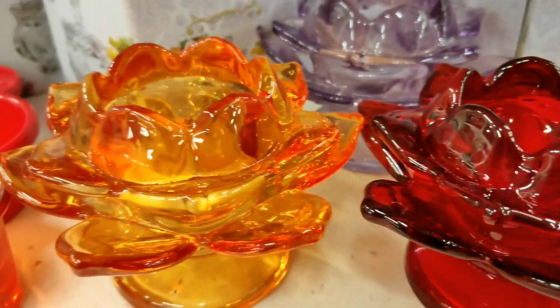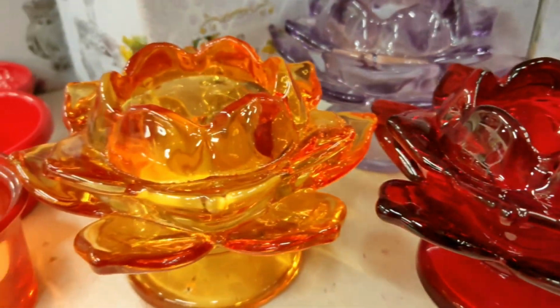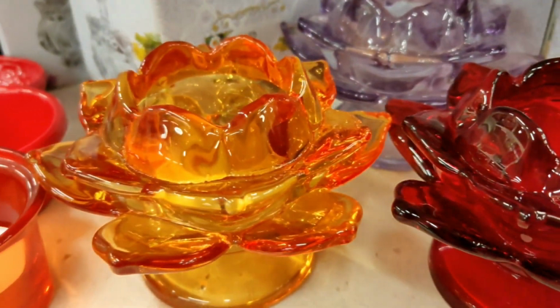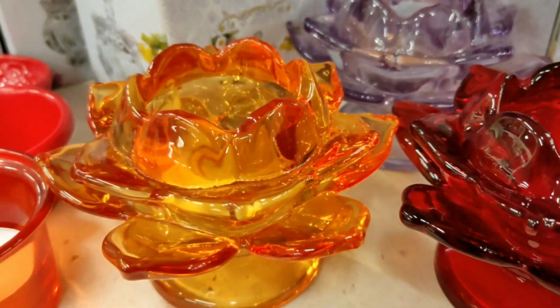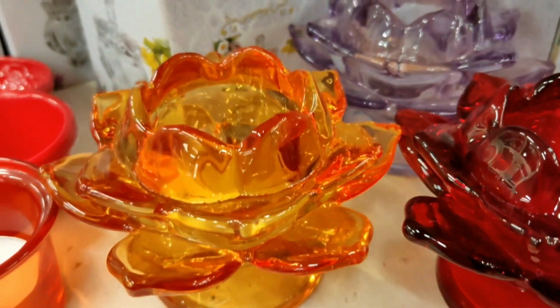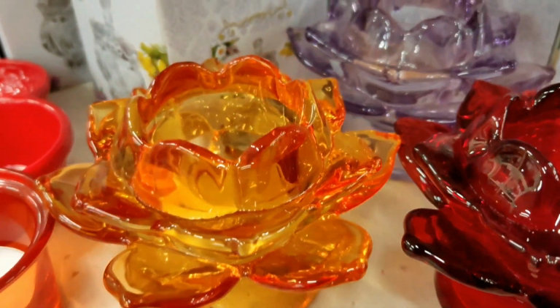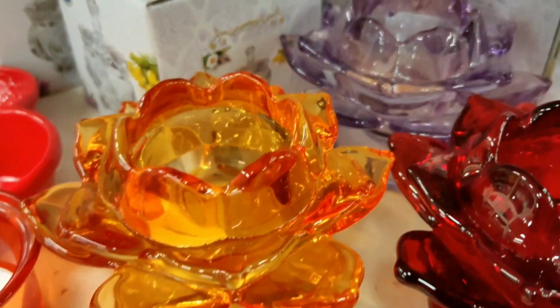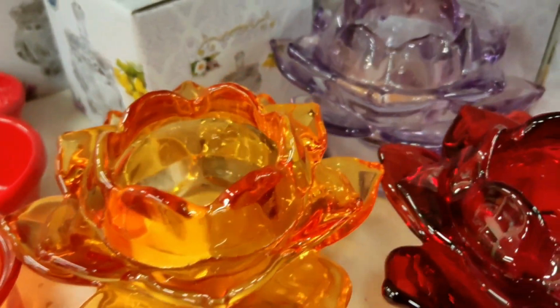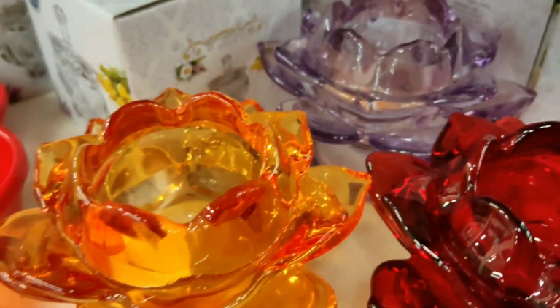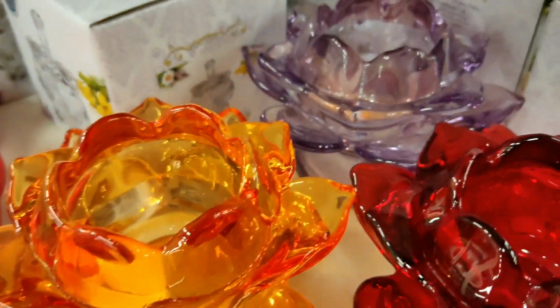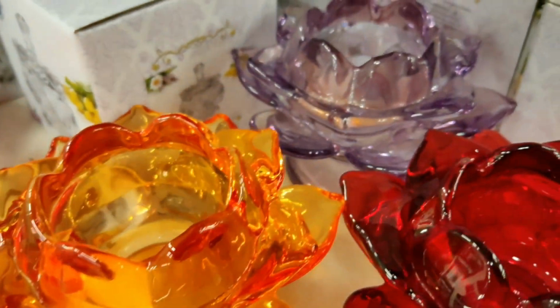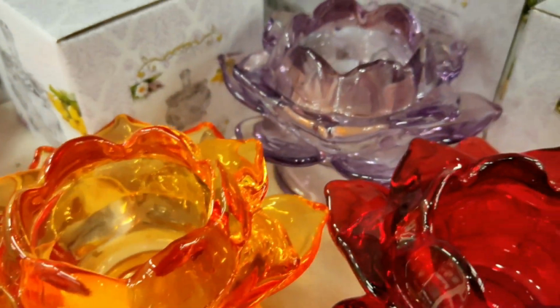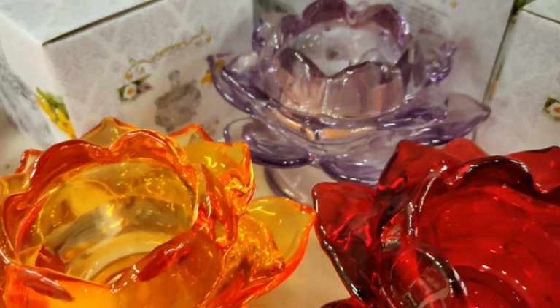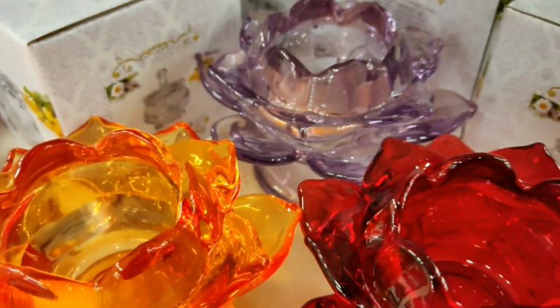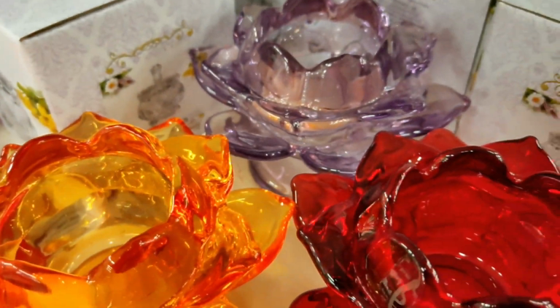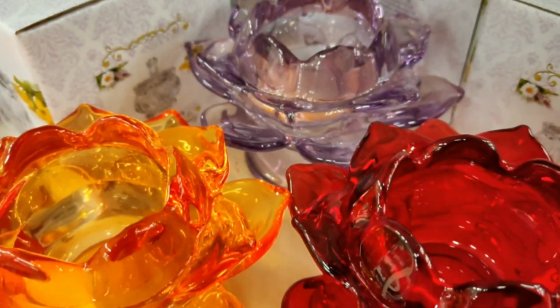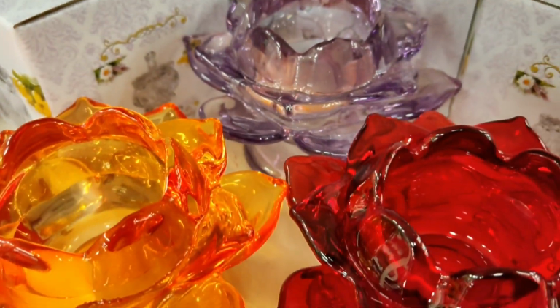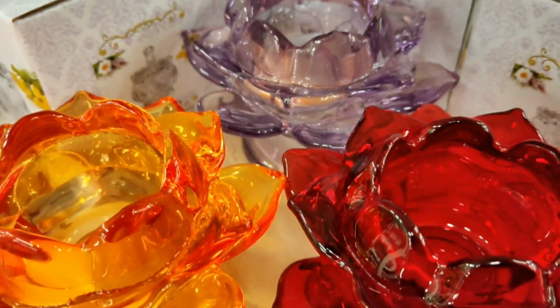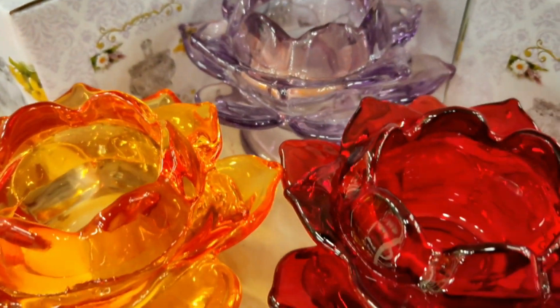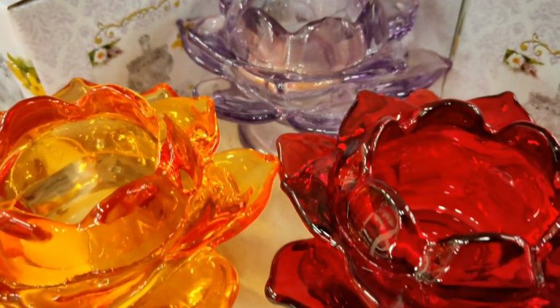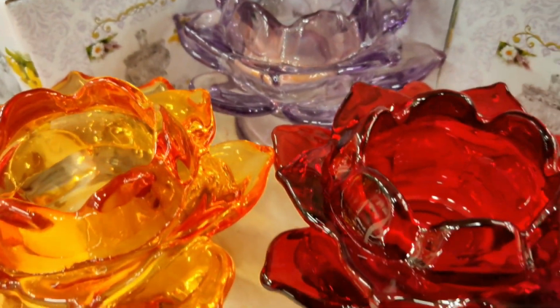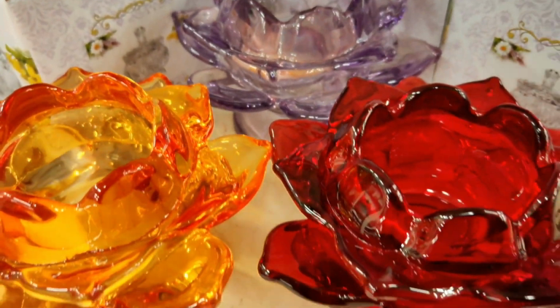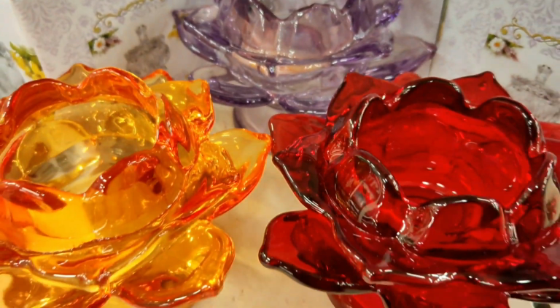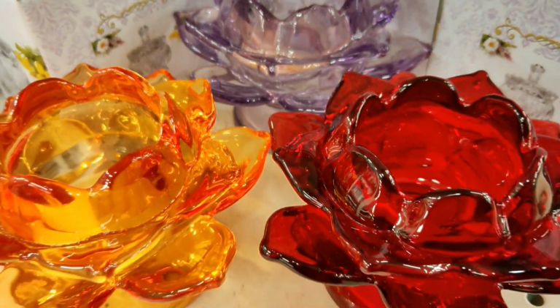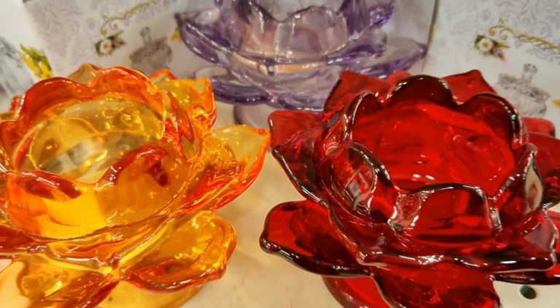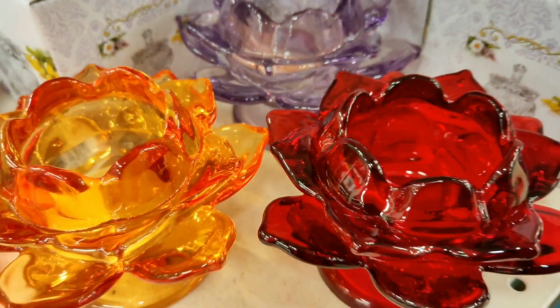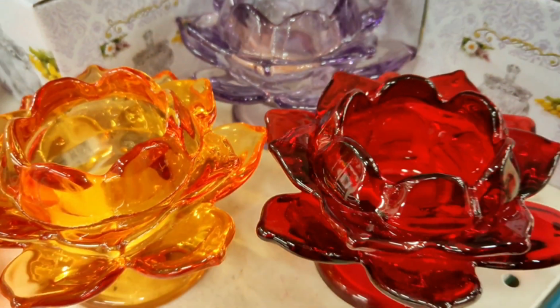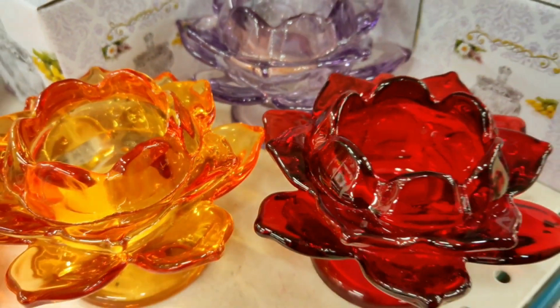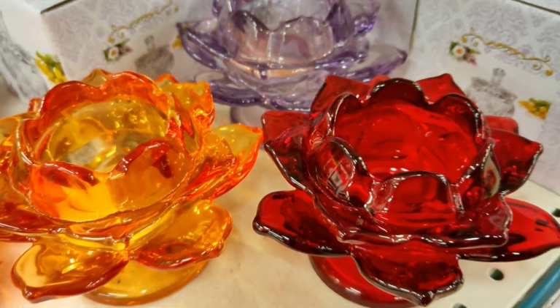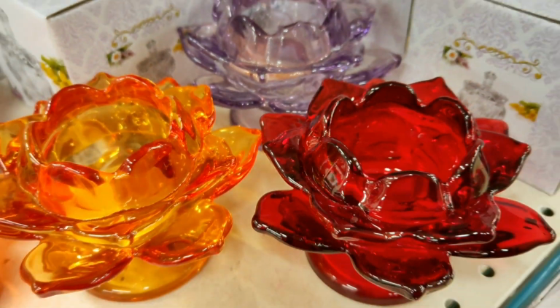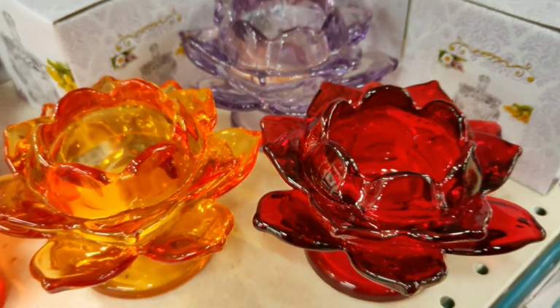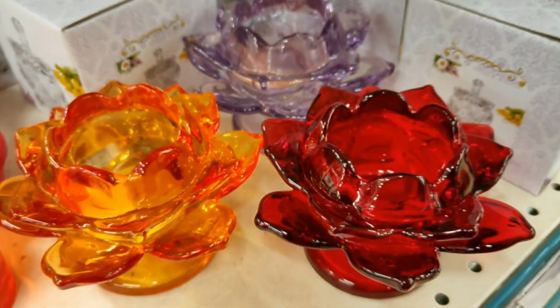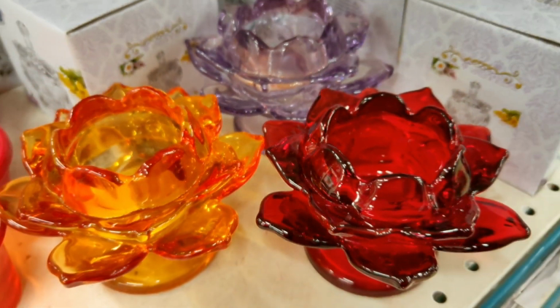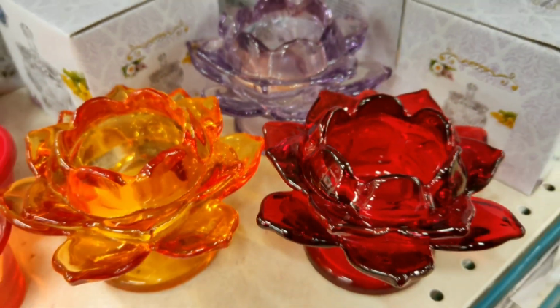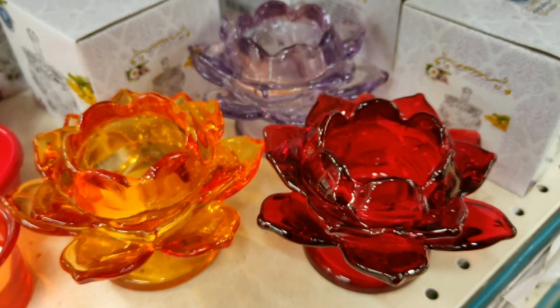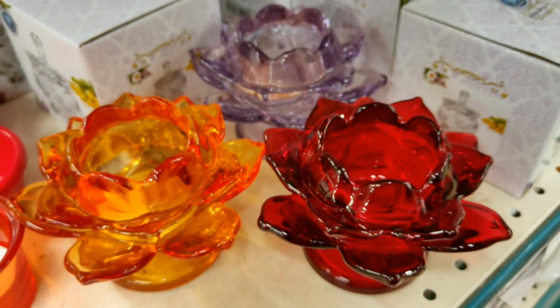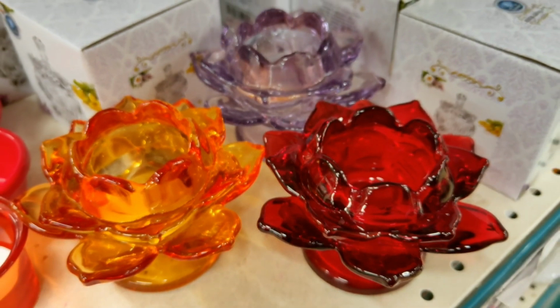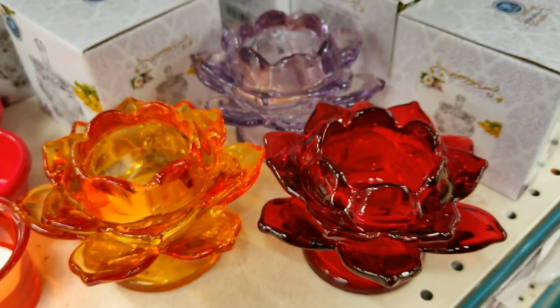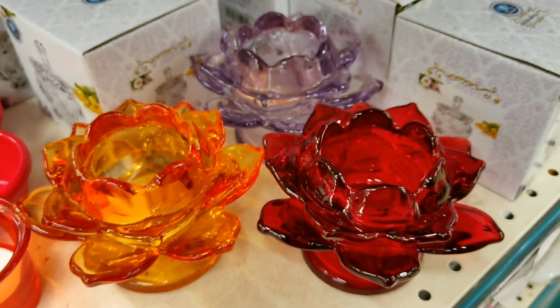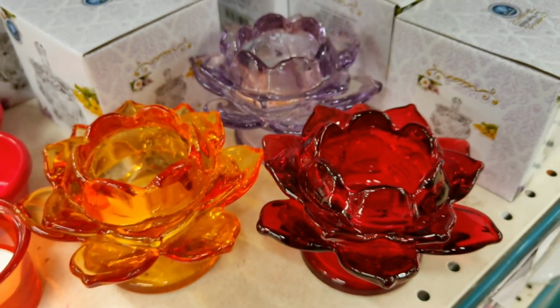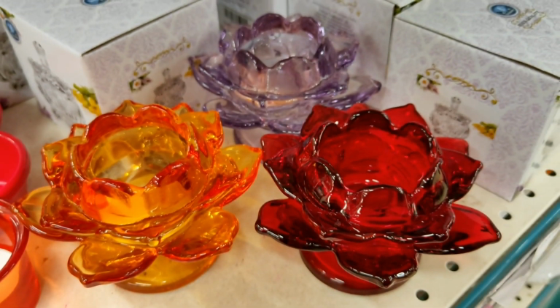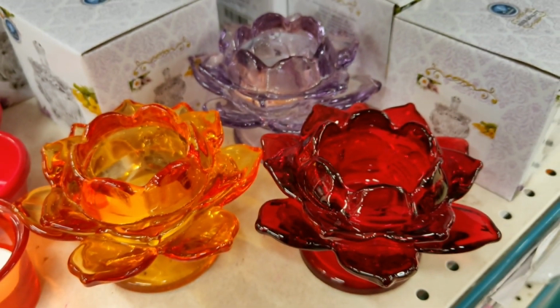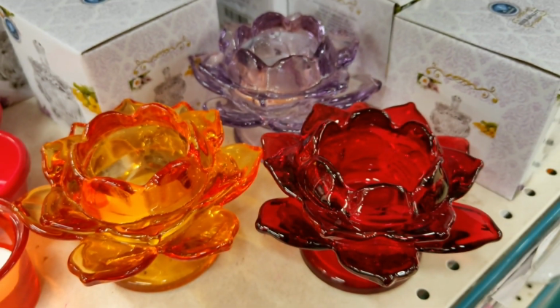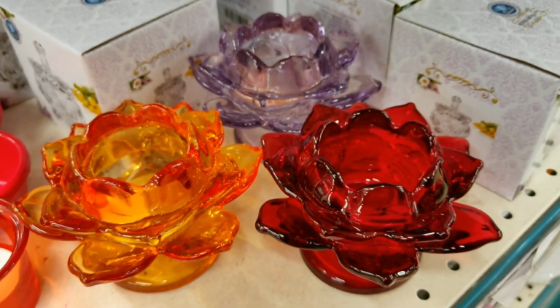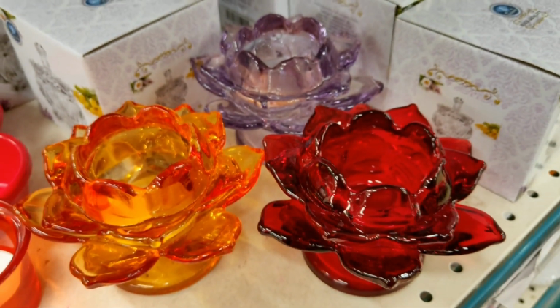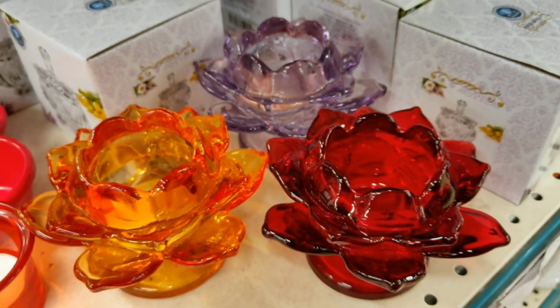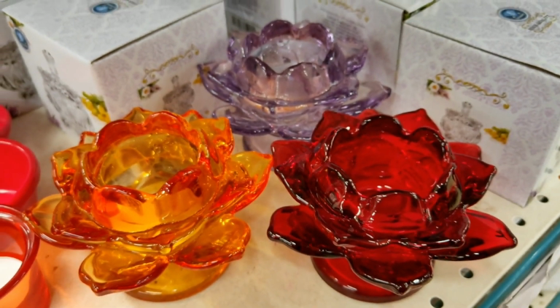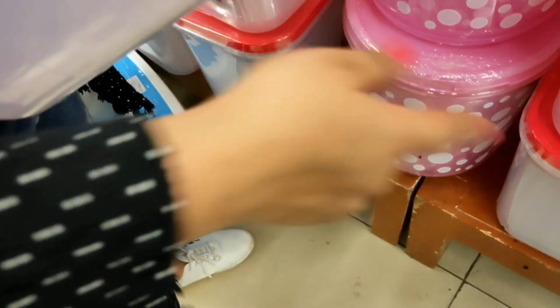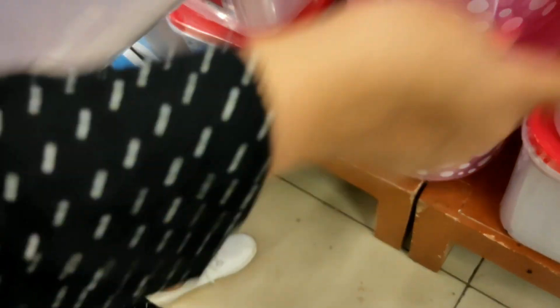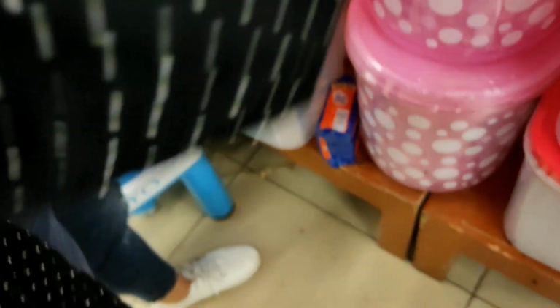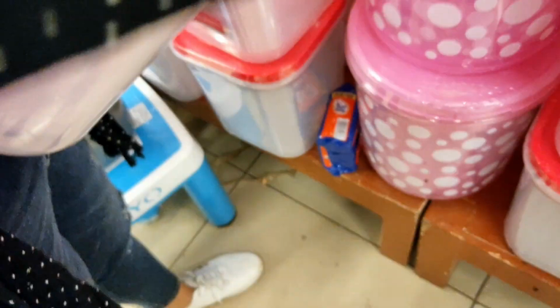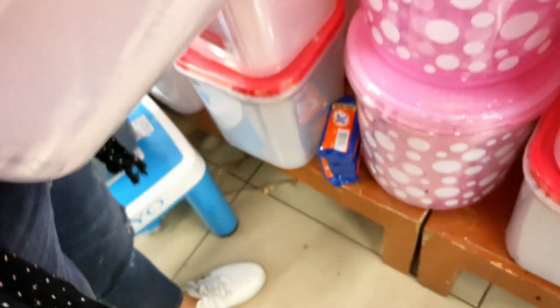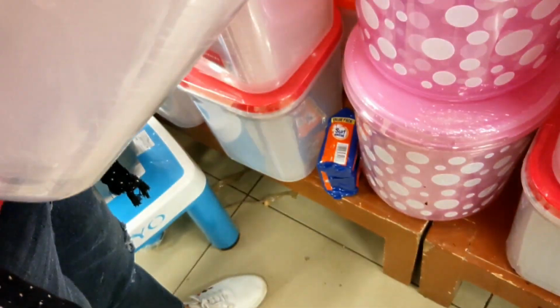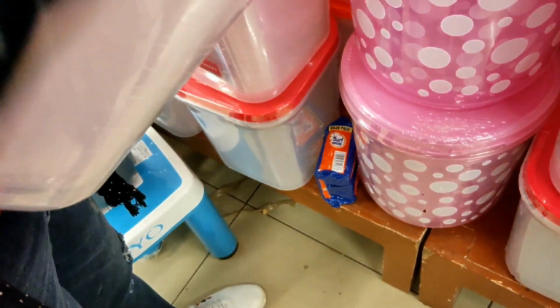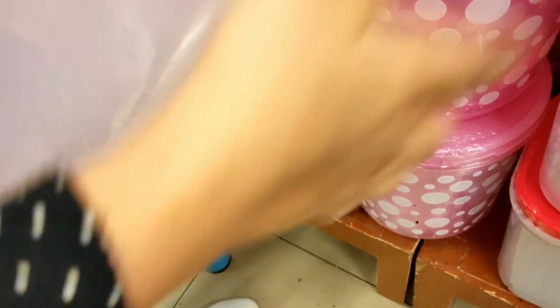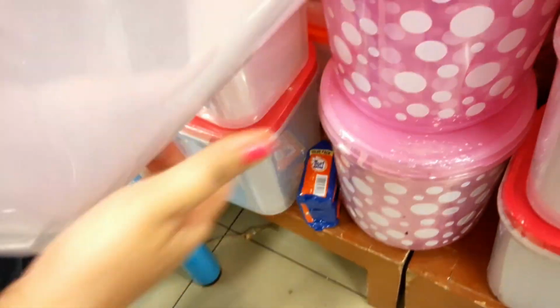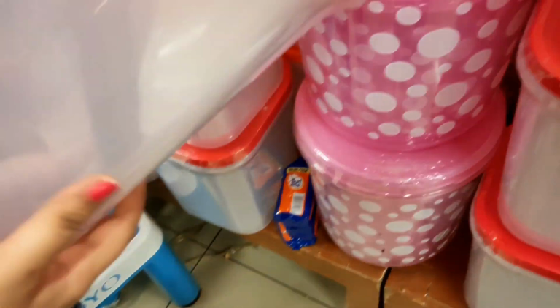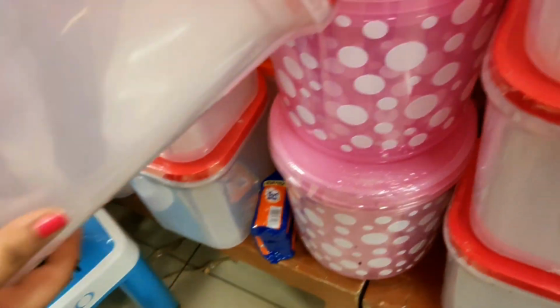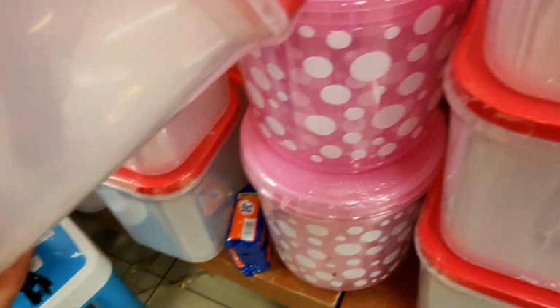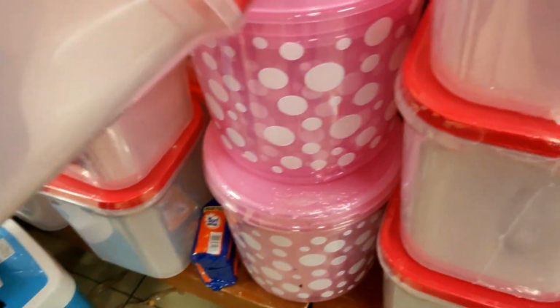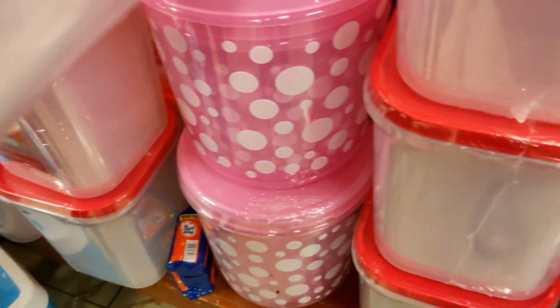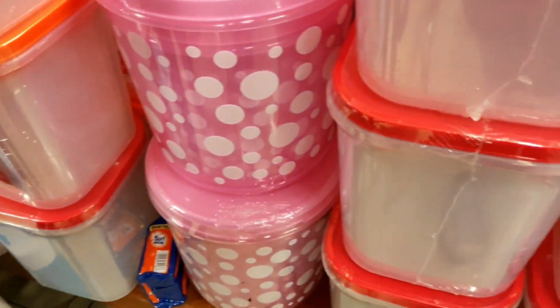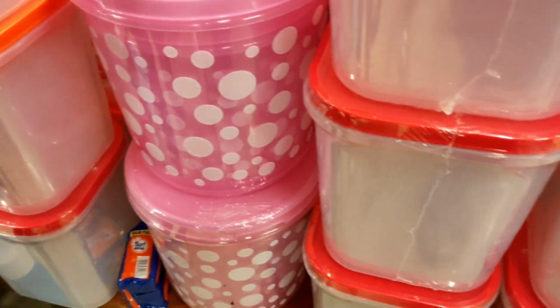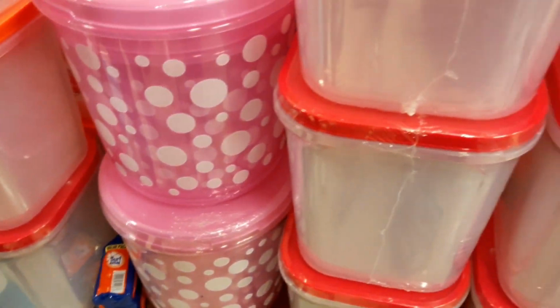Next are candle holders available in 3-4 colors - purple, orange, red, and green. They are very pretty.